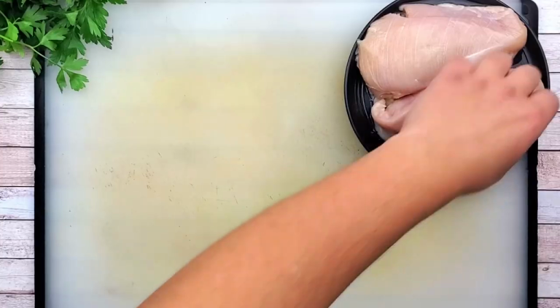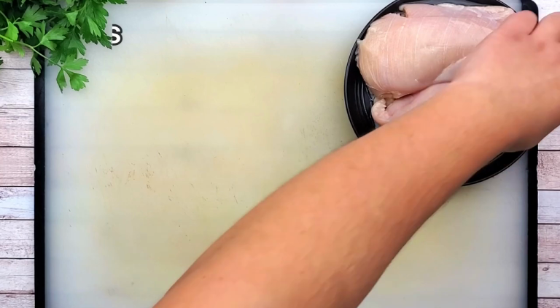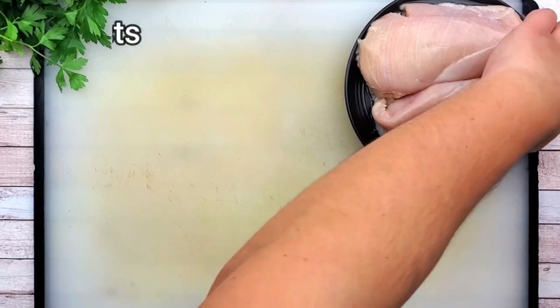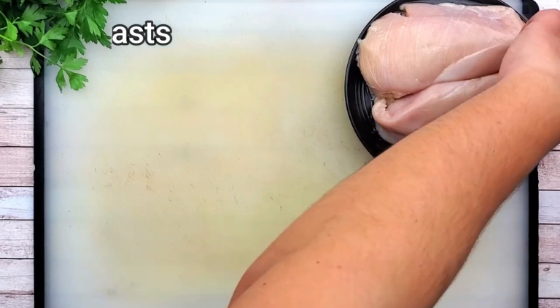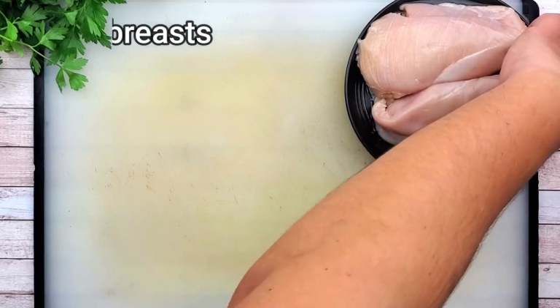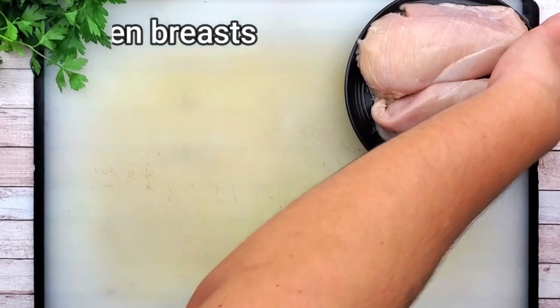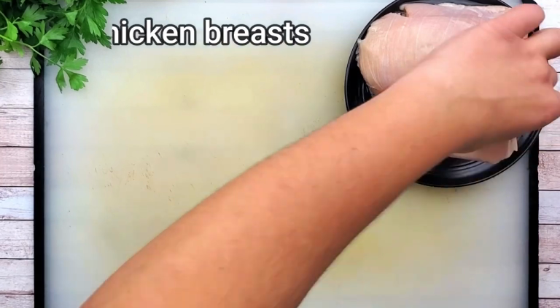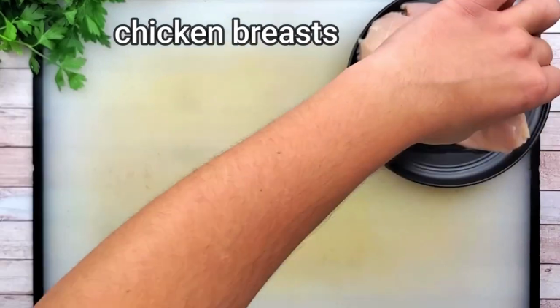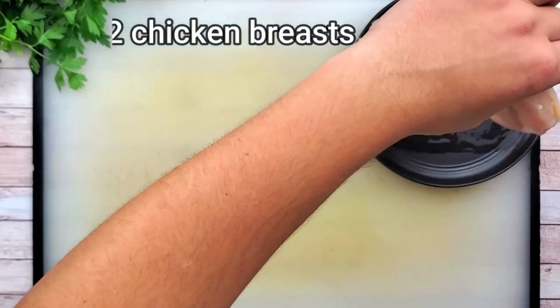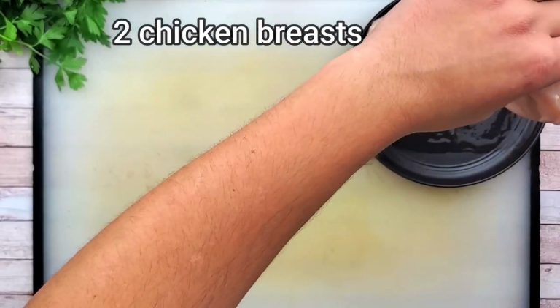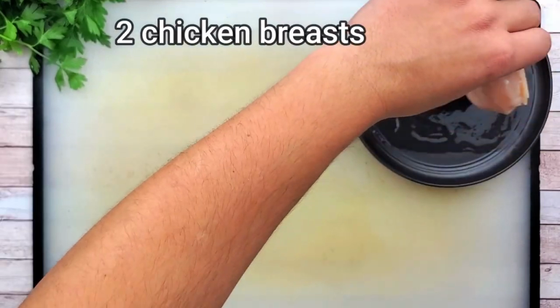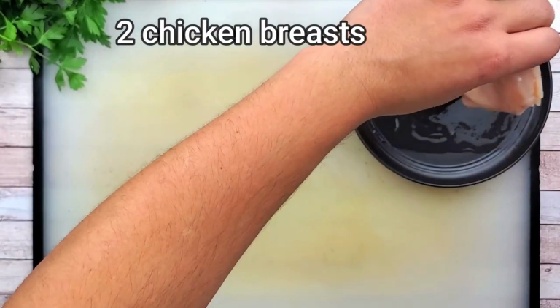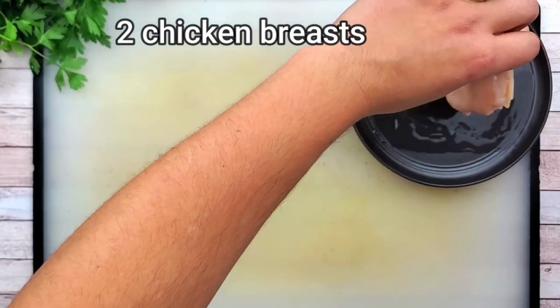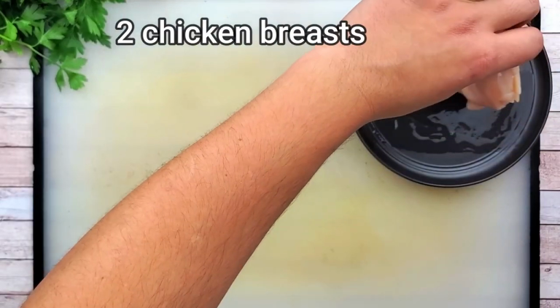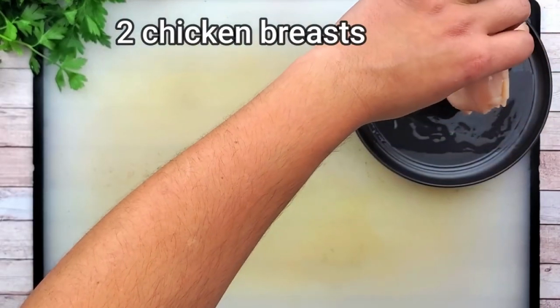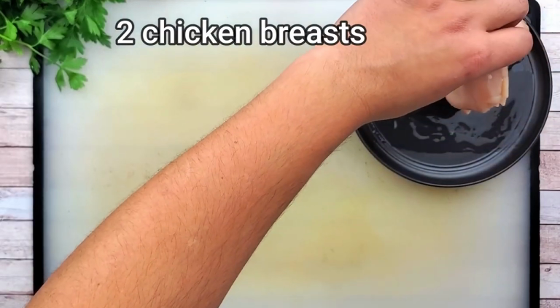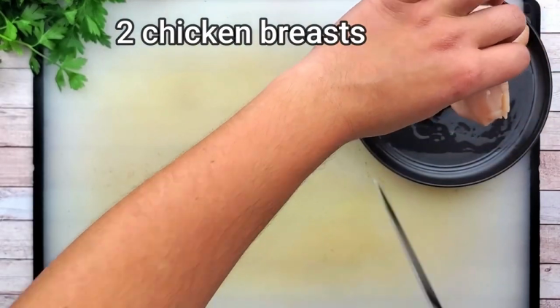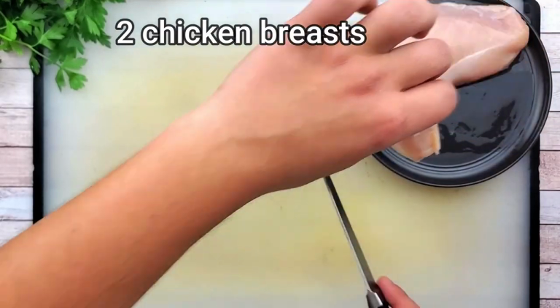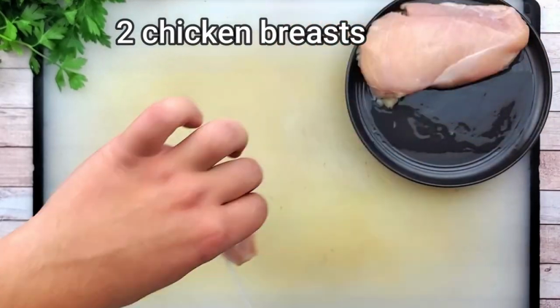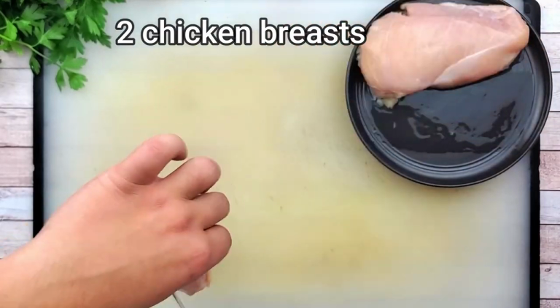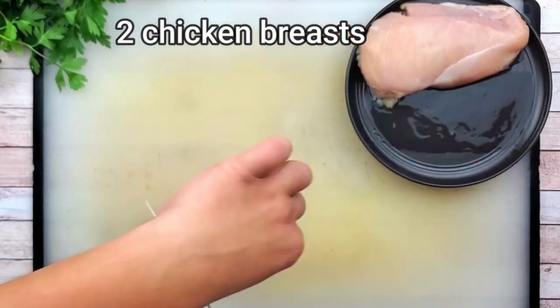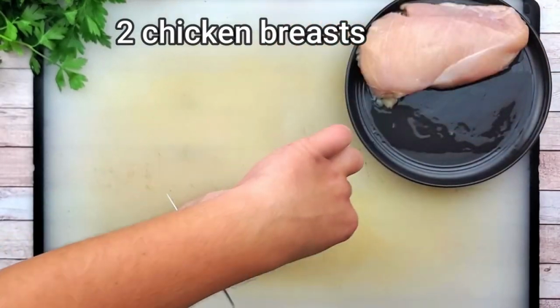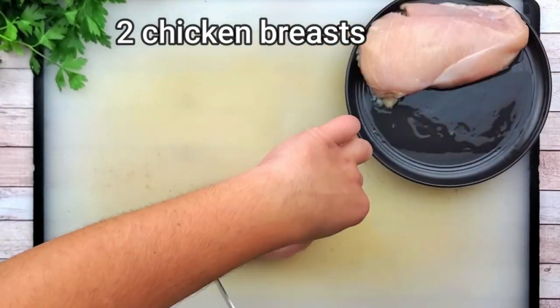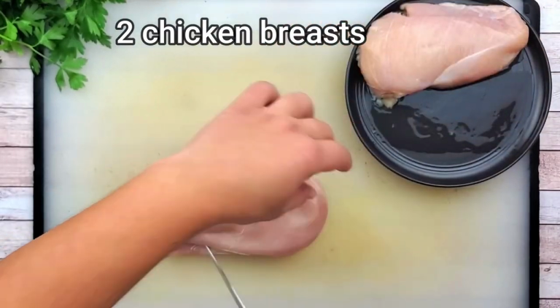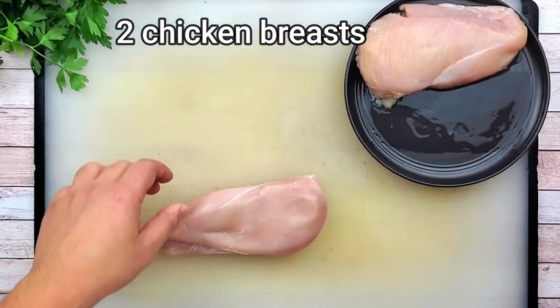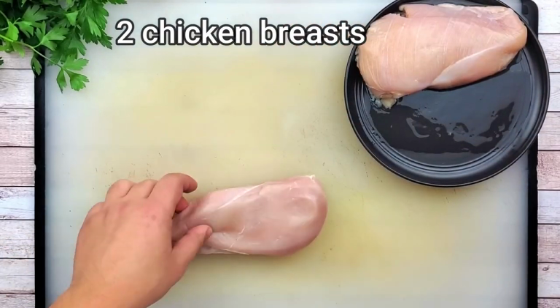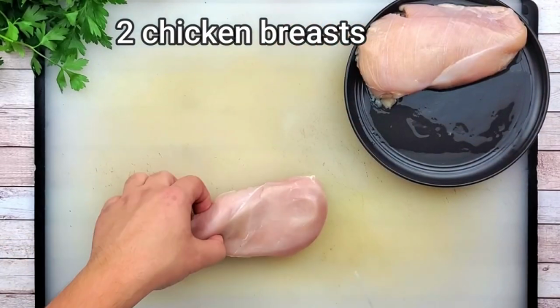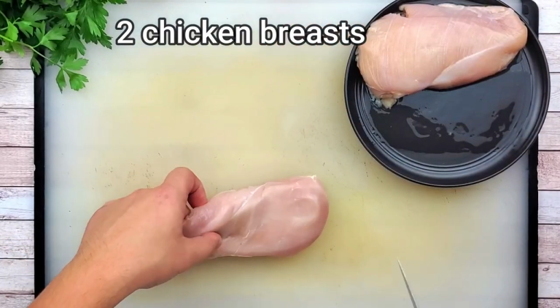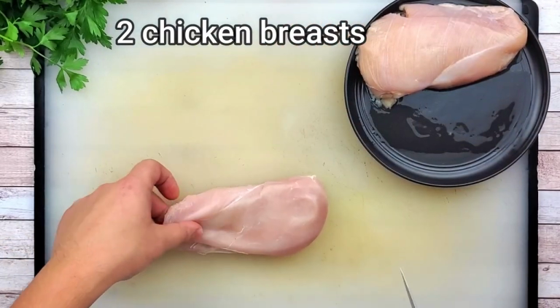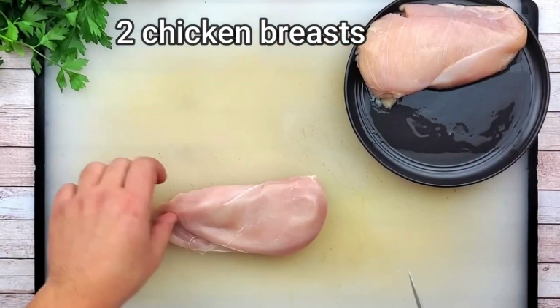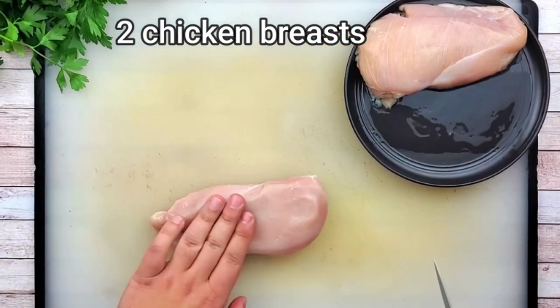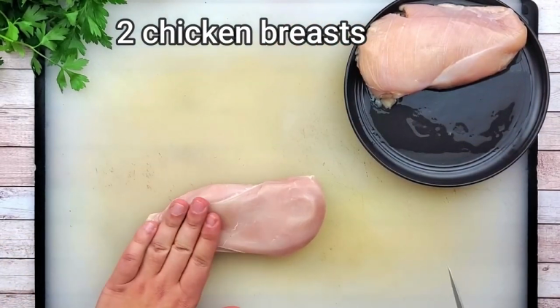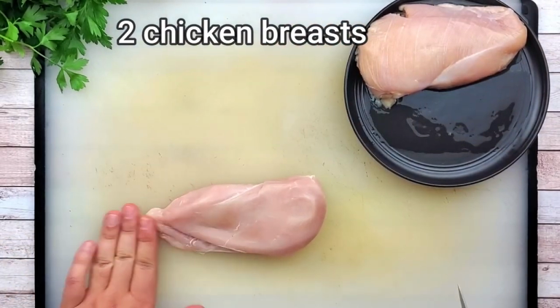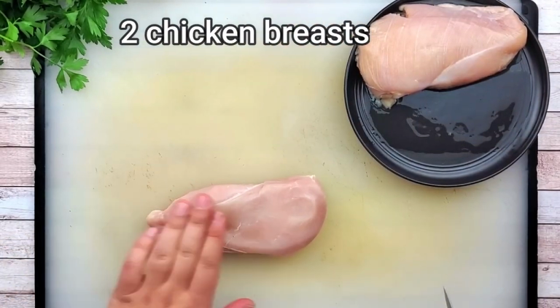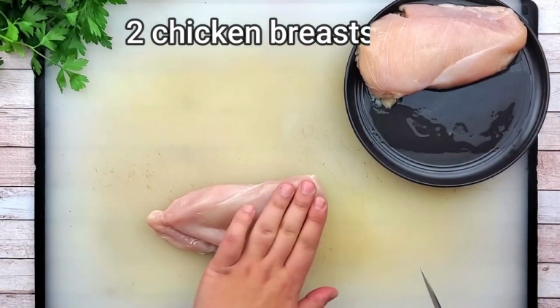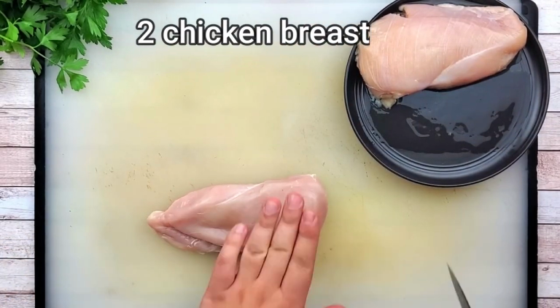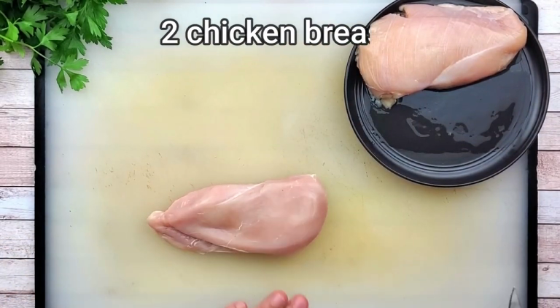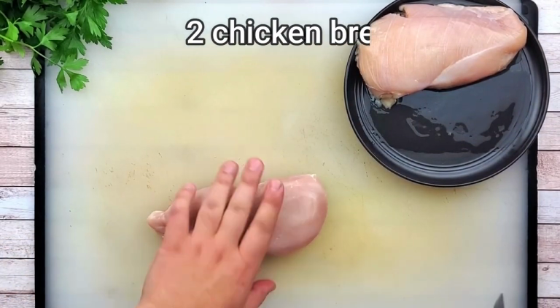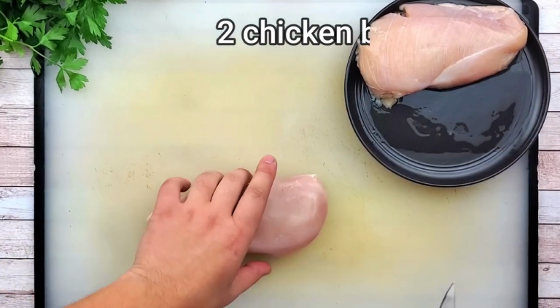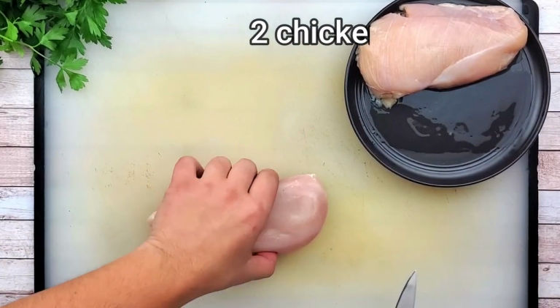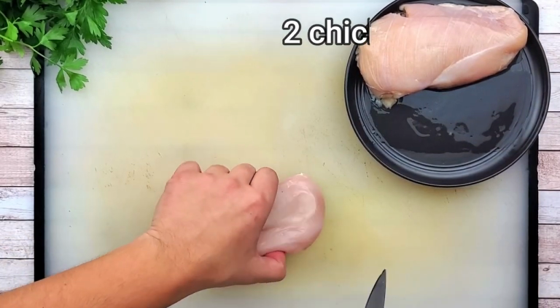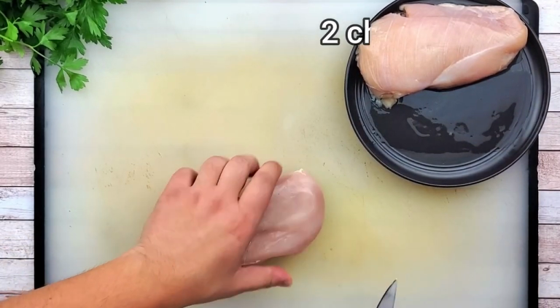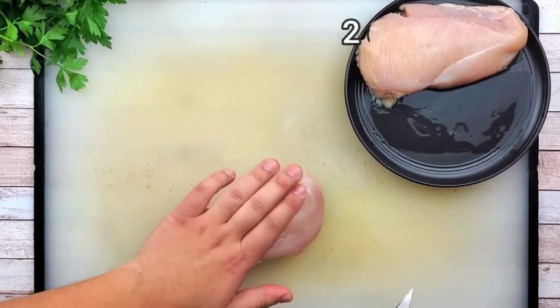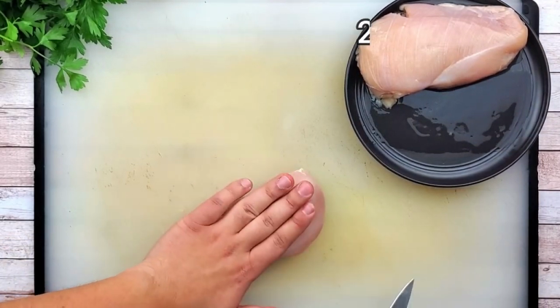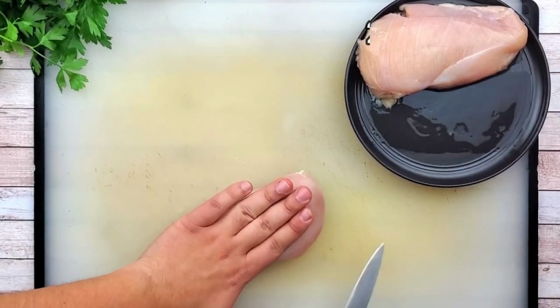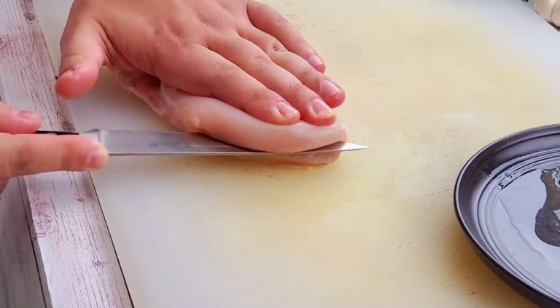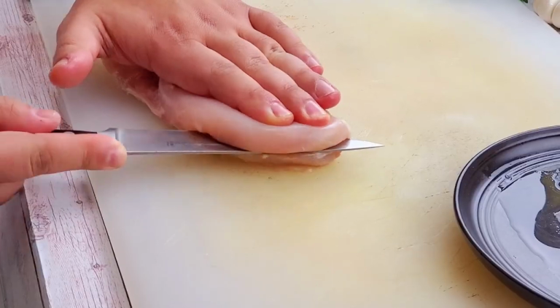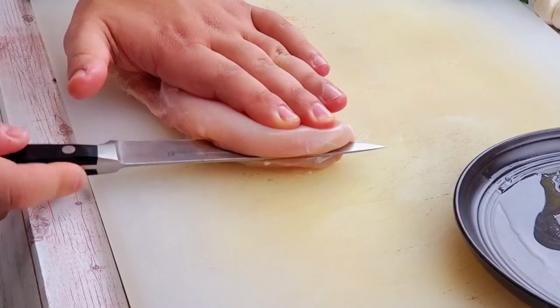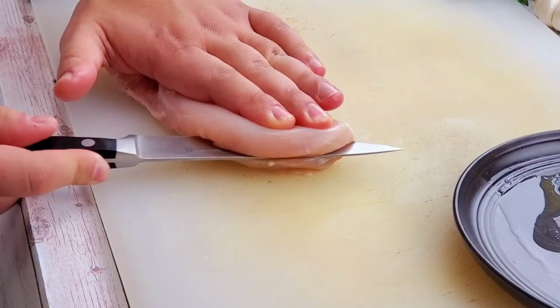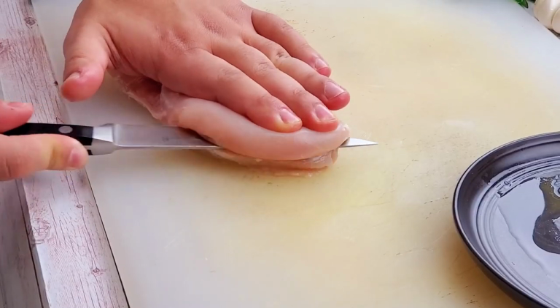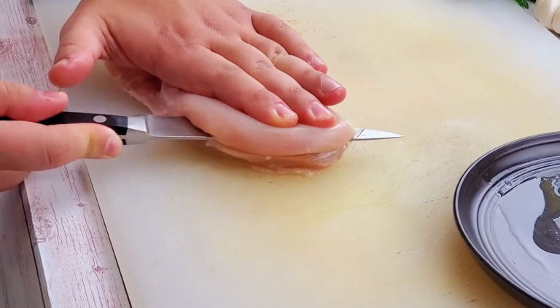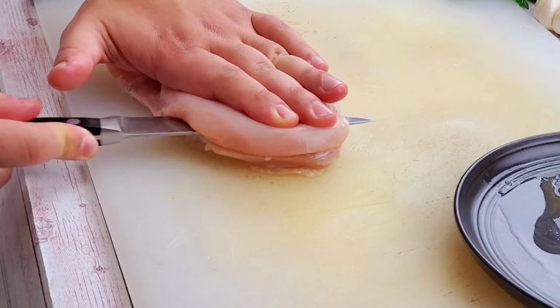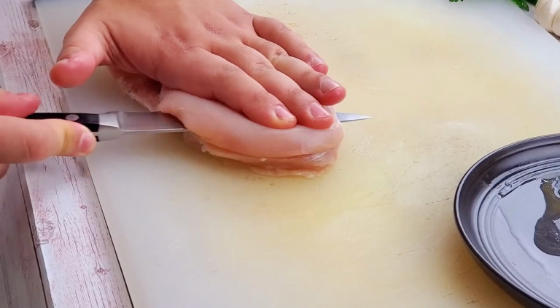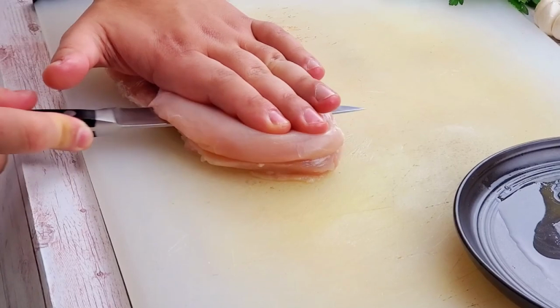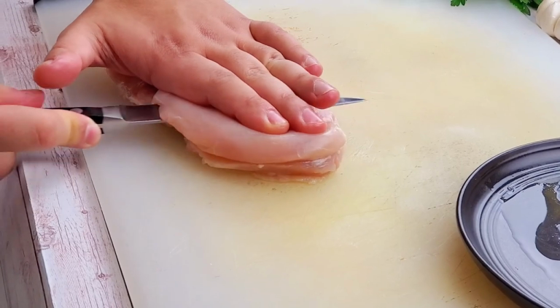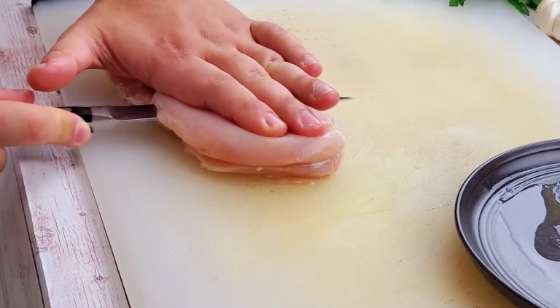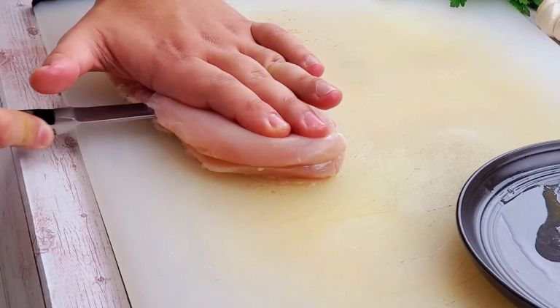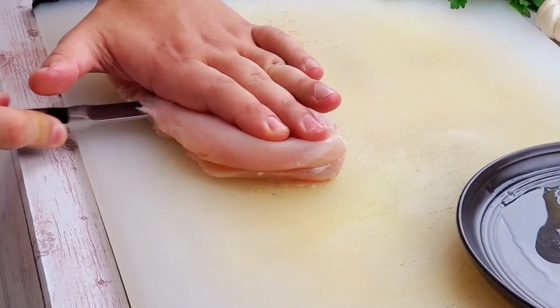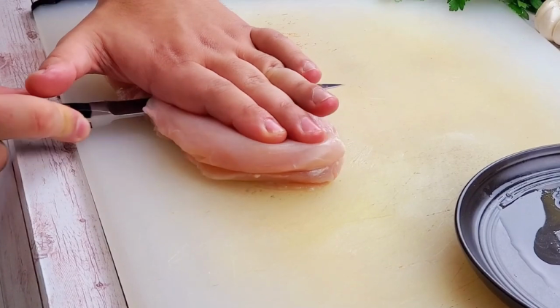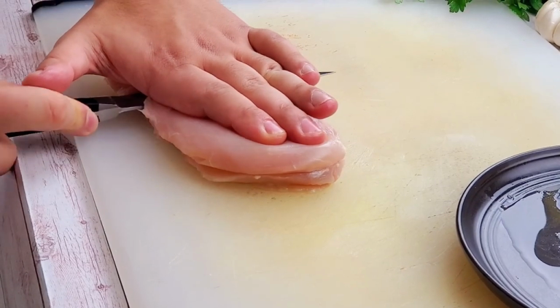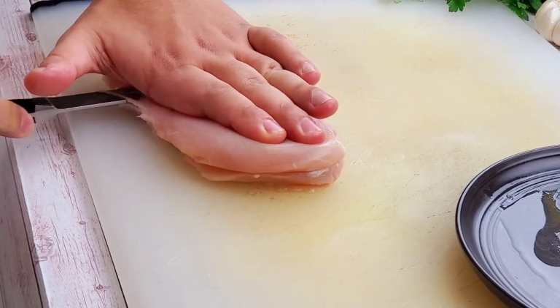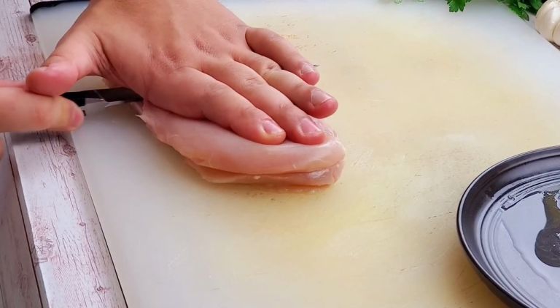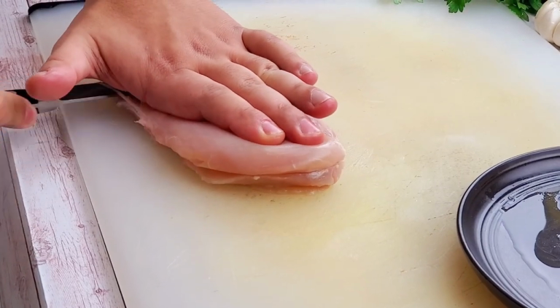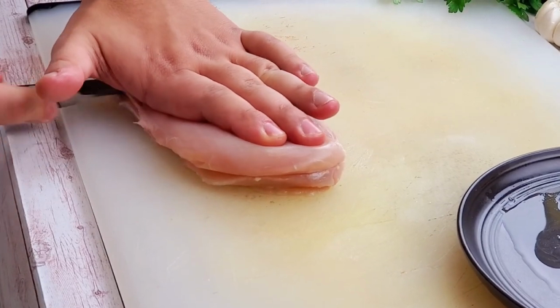Take two chicken breasts, cut them in half and cut into pieces.